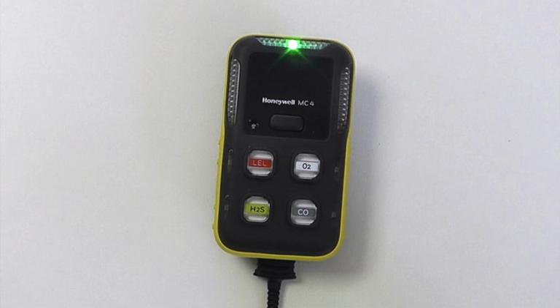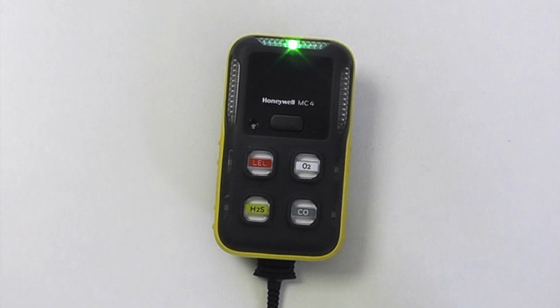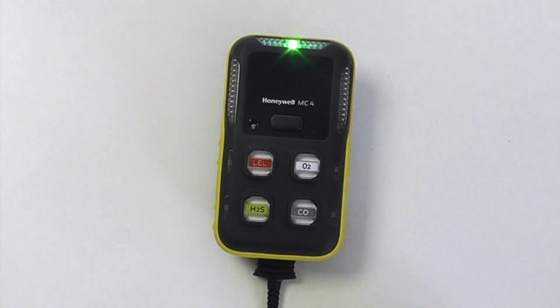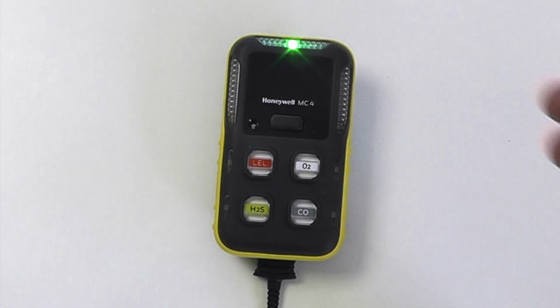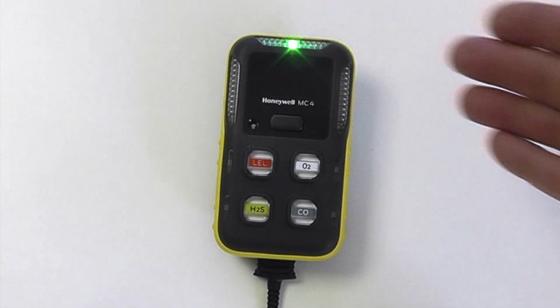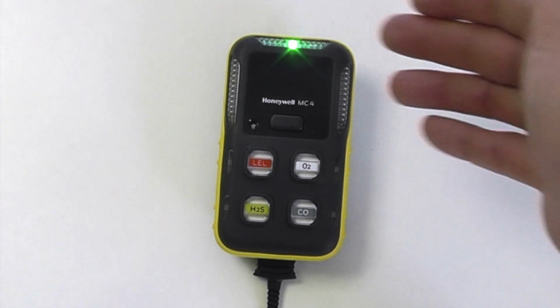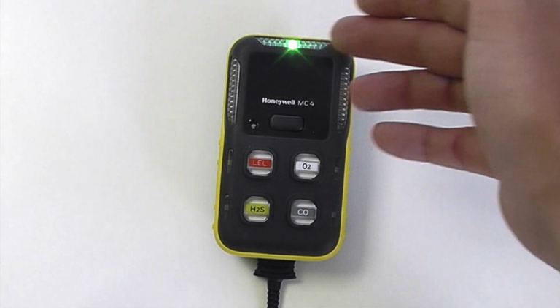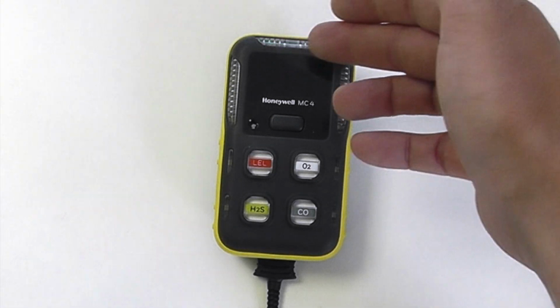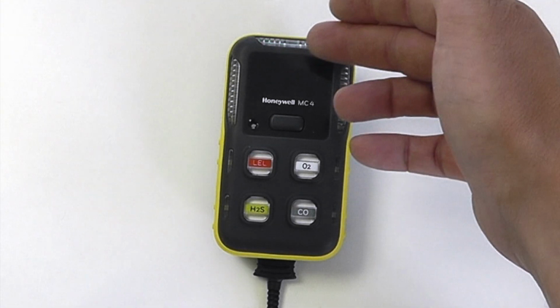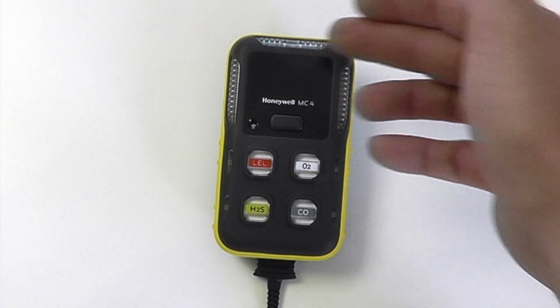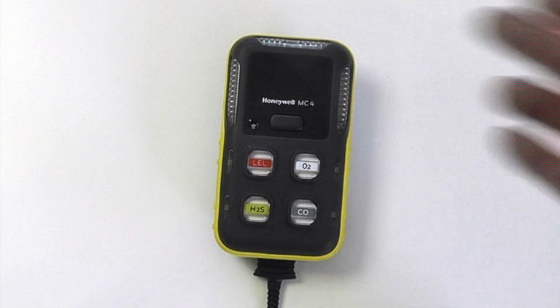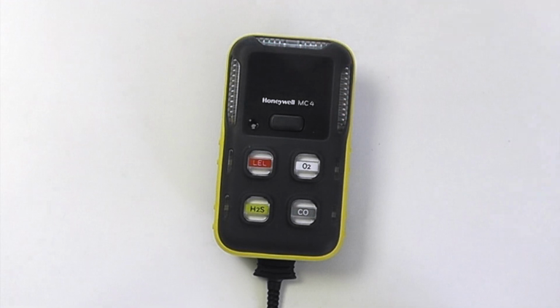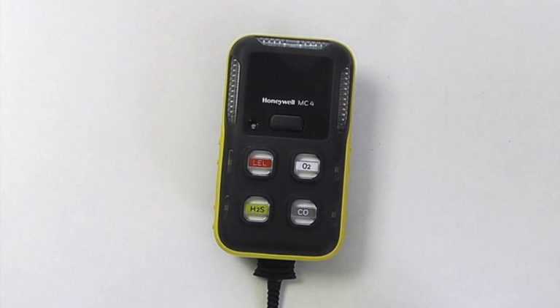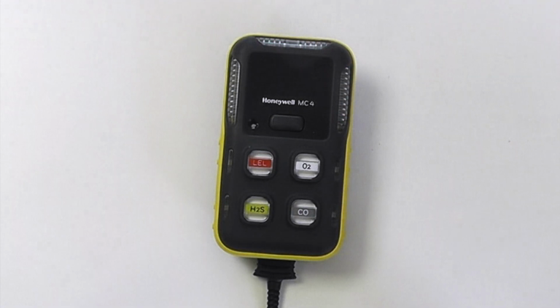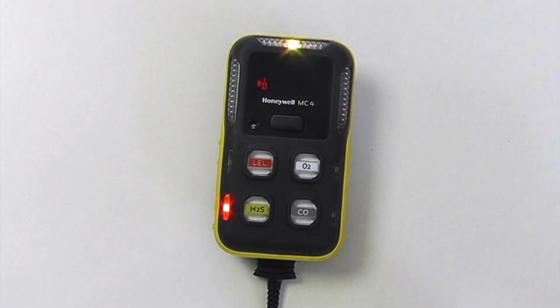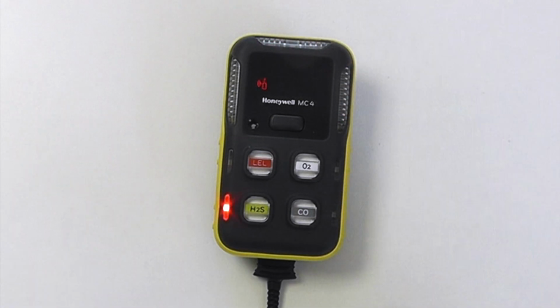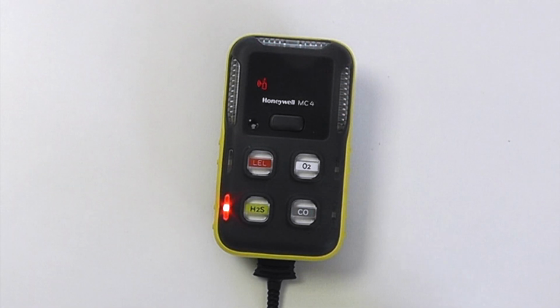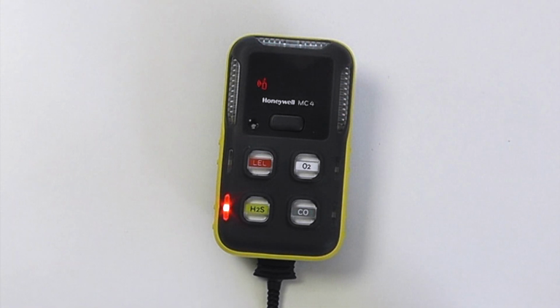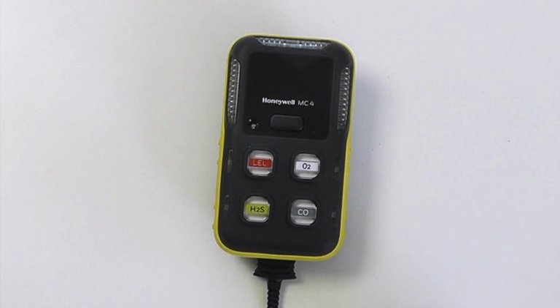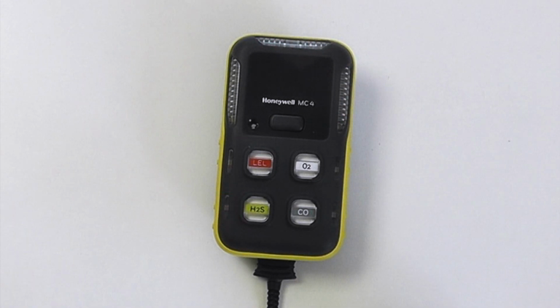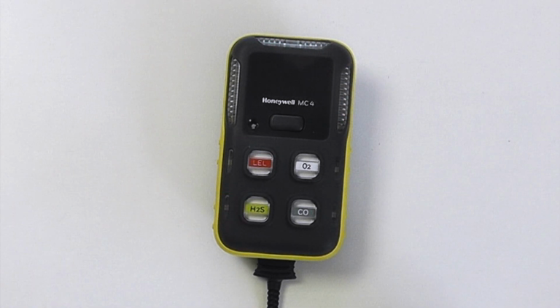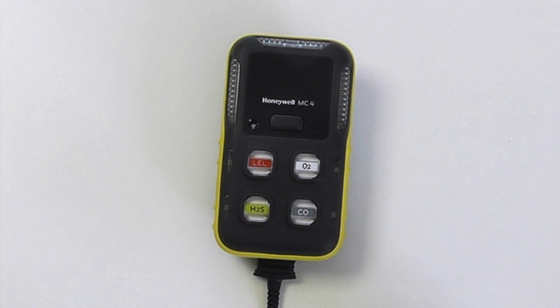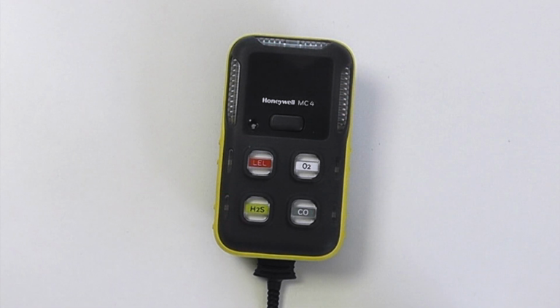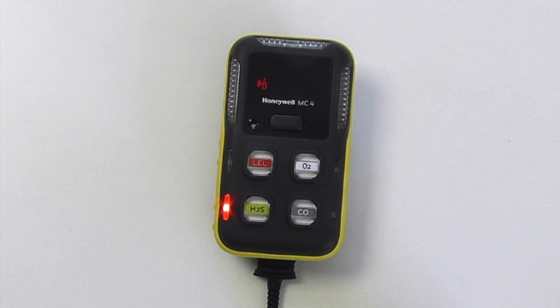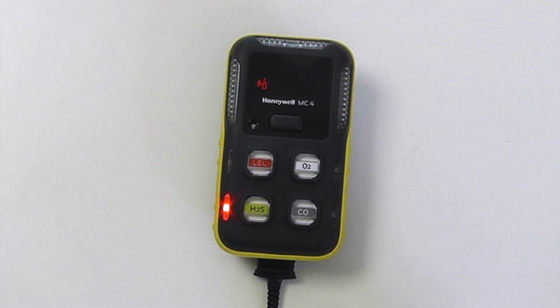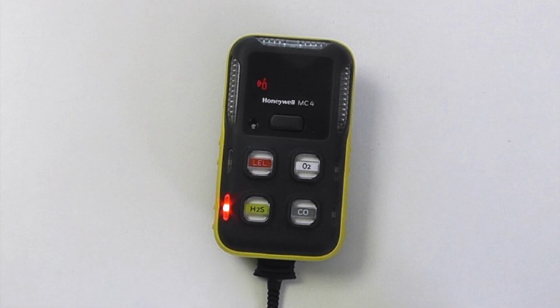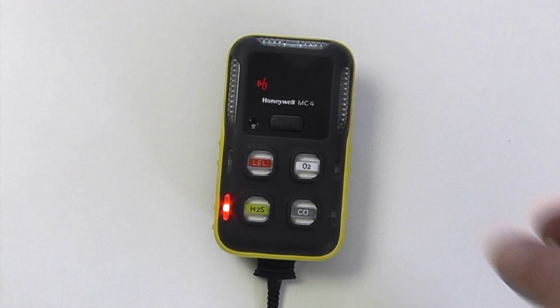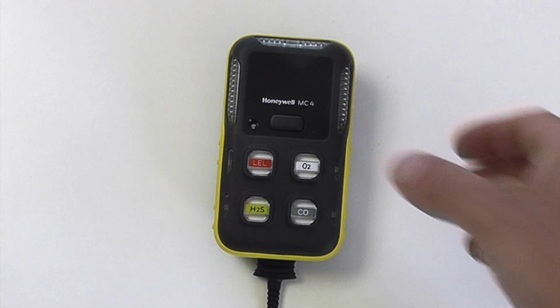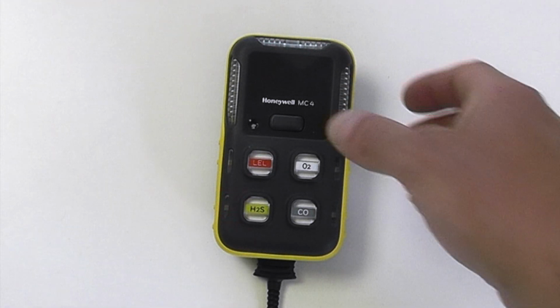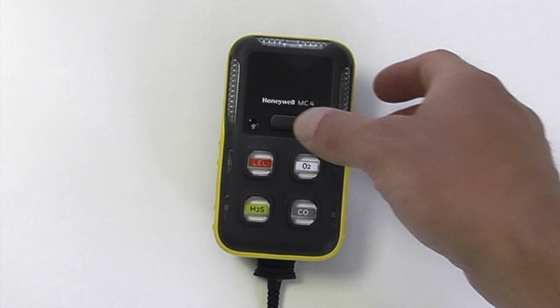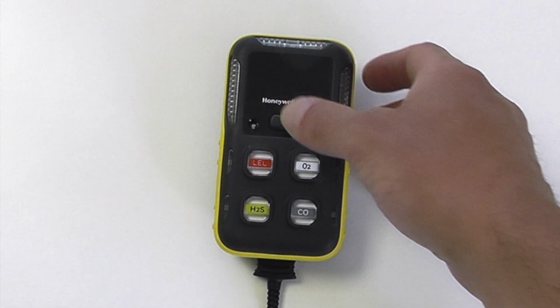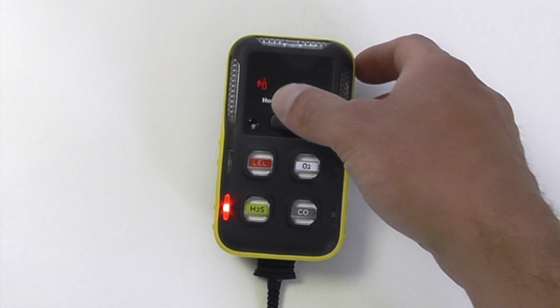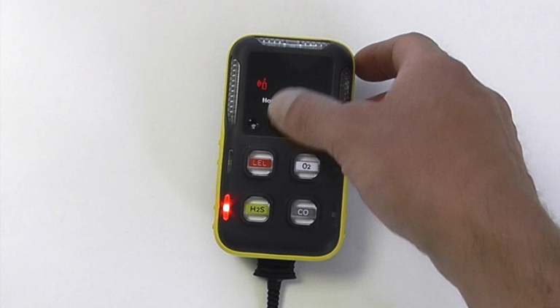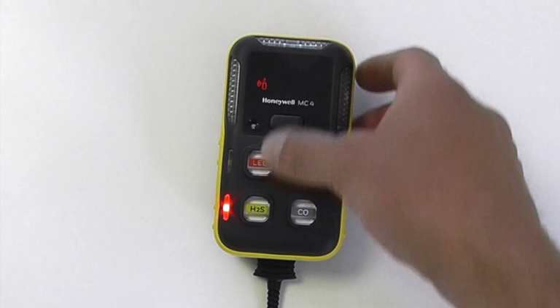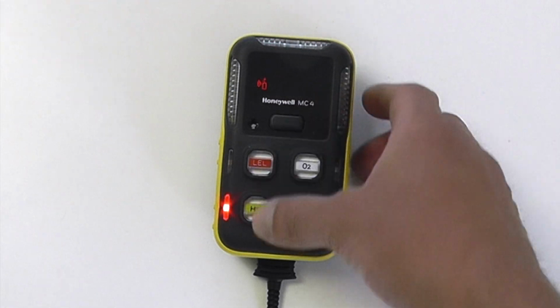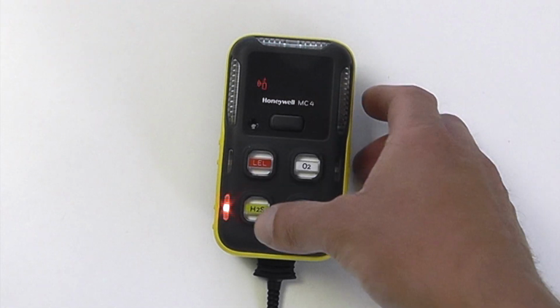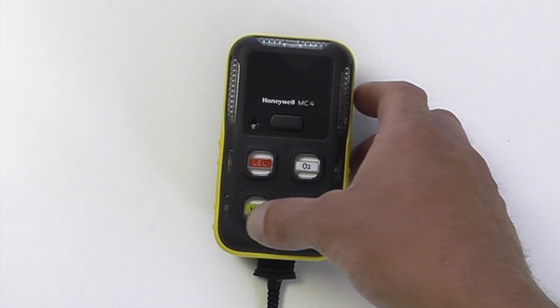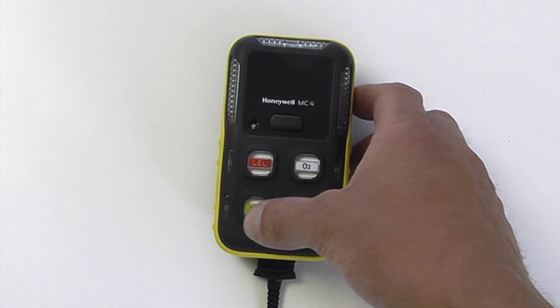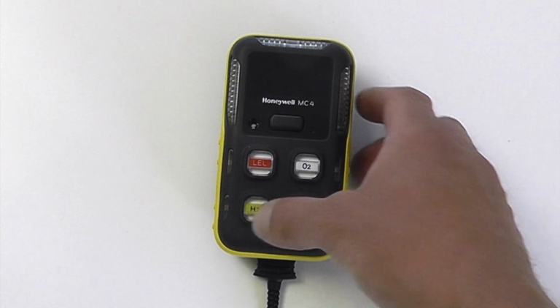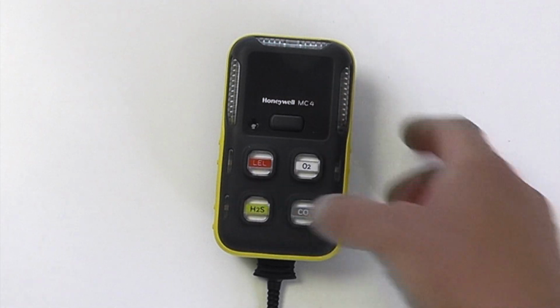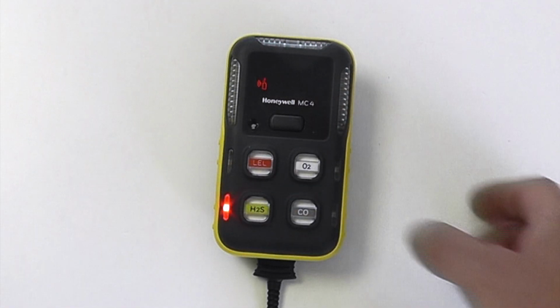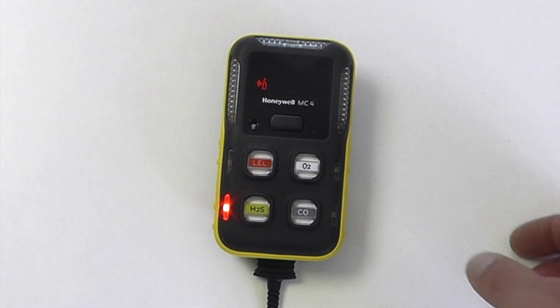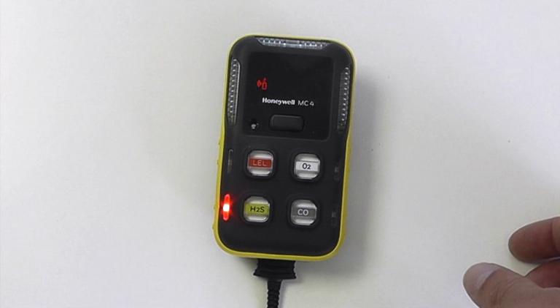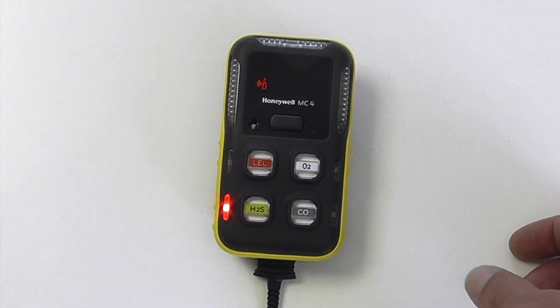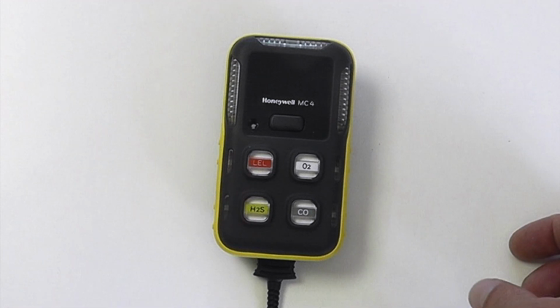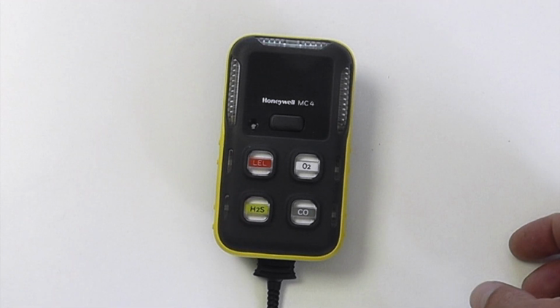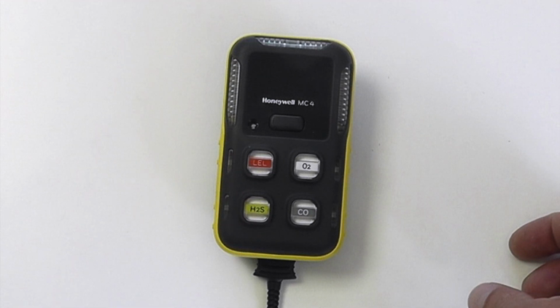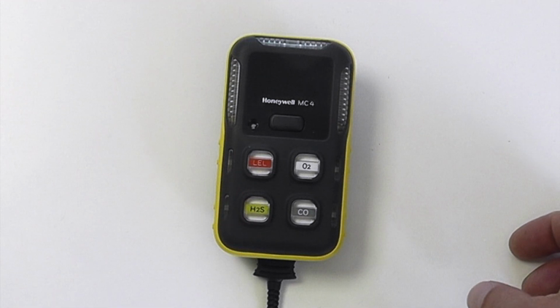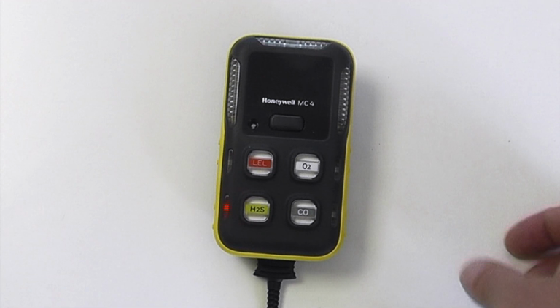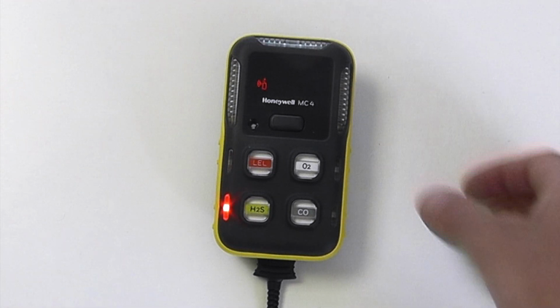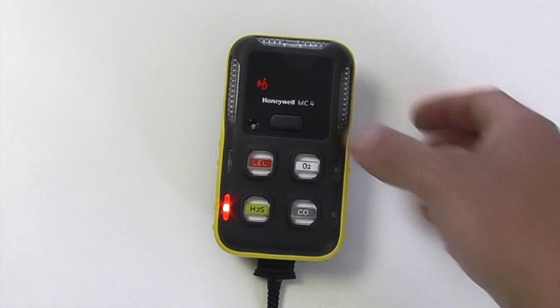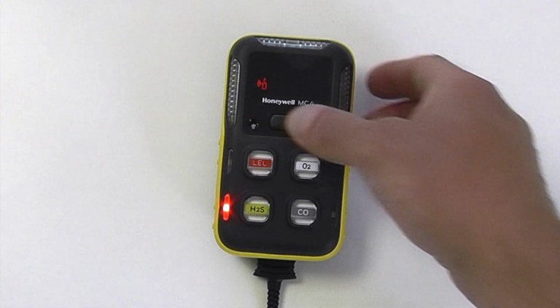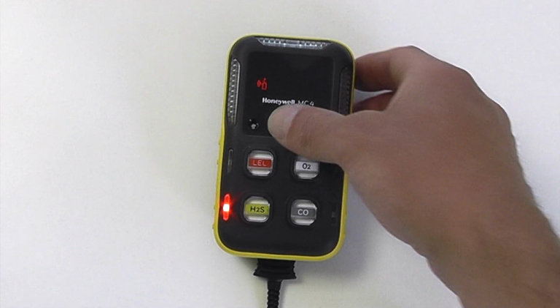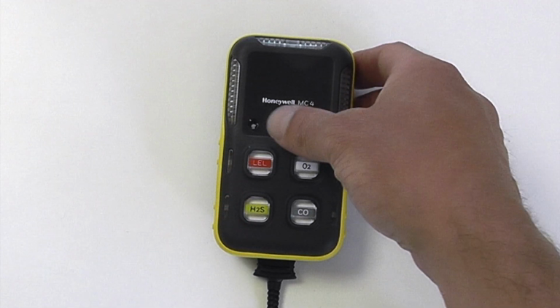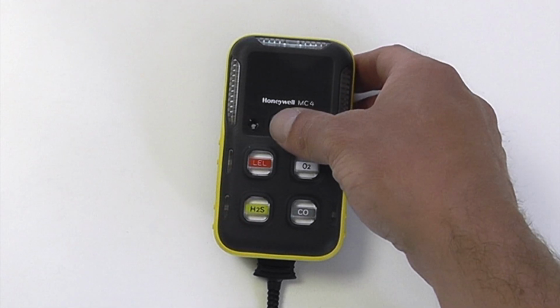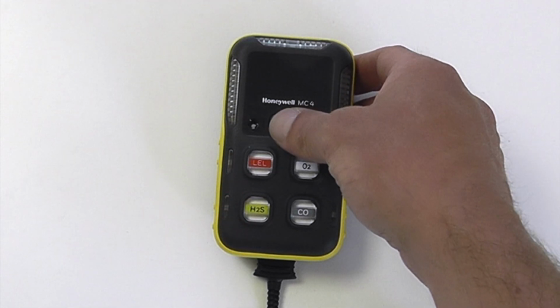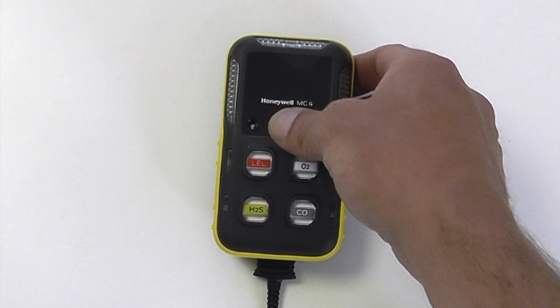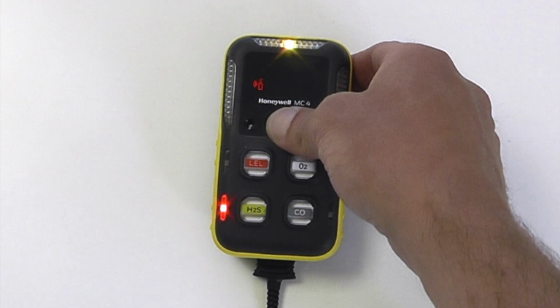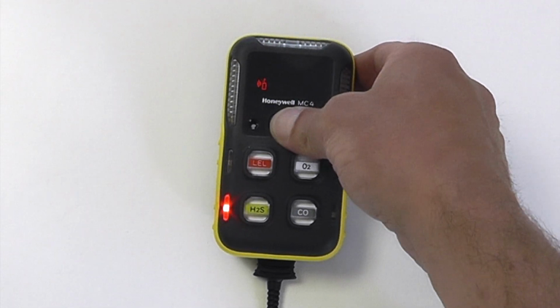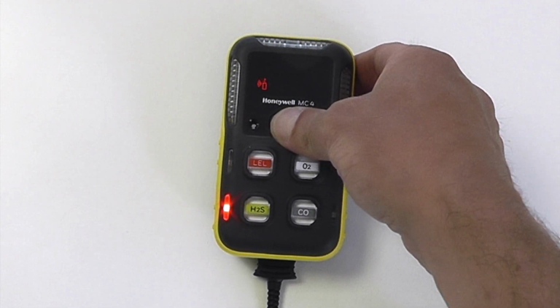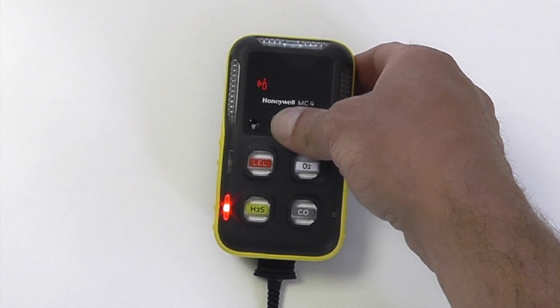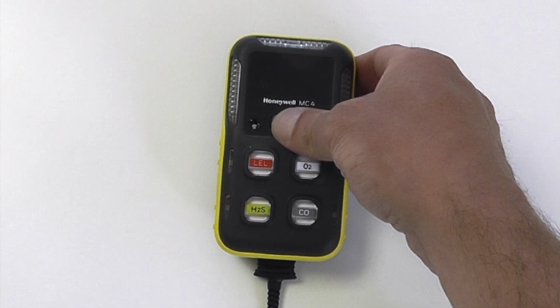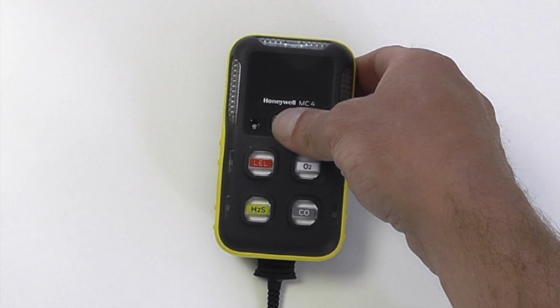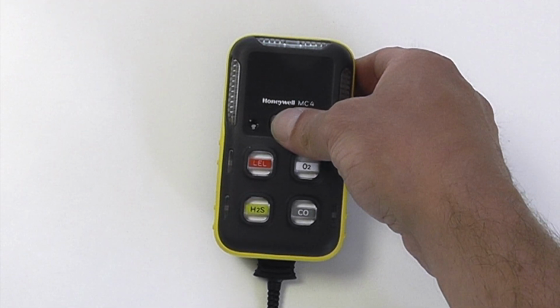The BW IntelliFlash is used on this instrument. This is letting us know that our H2S sensor needs a calibration, but we can skip out of that.